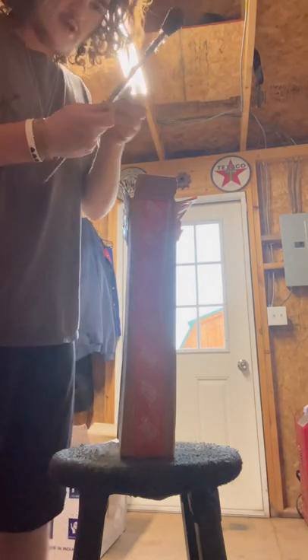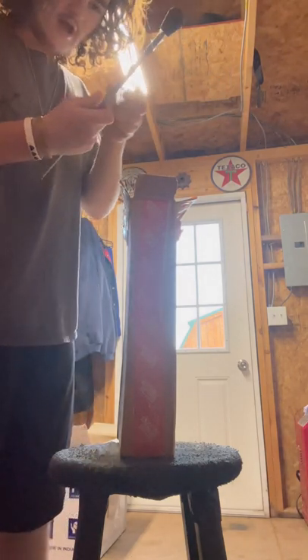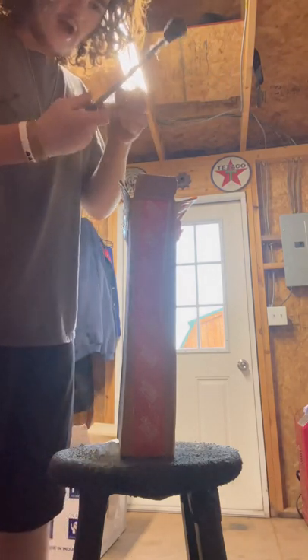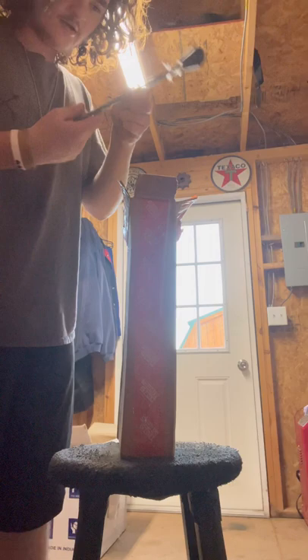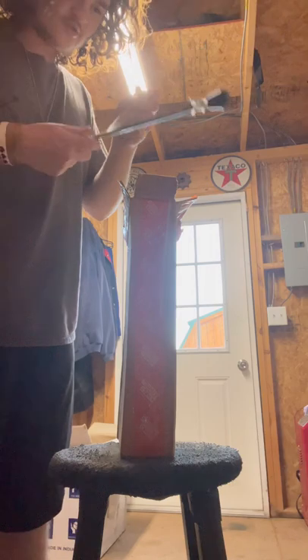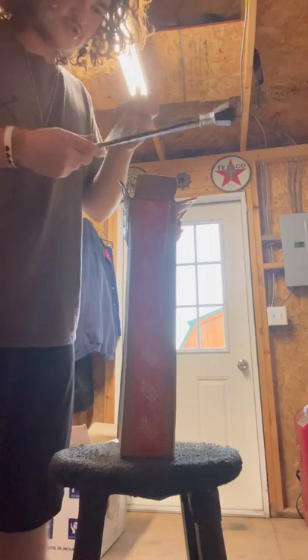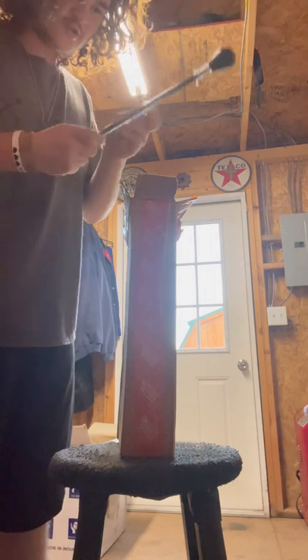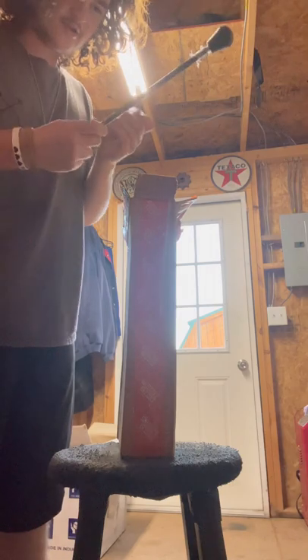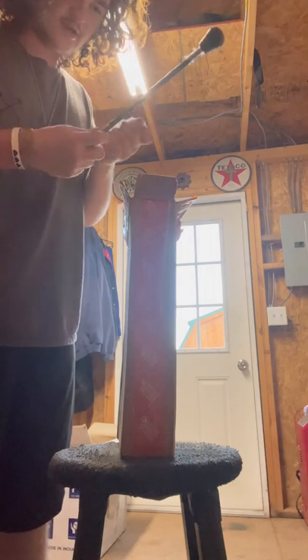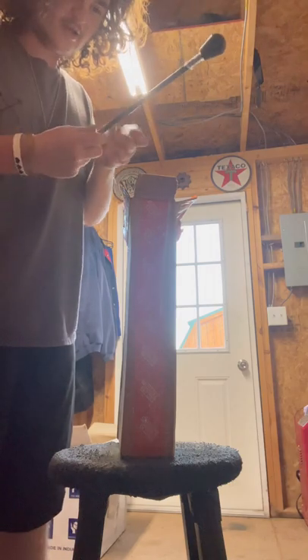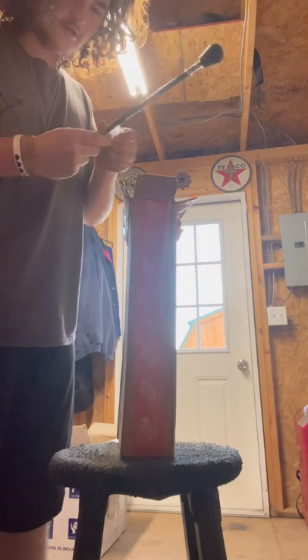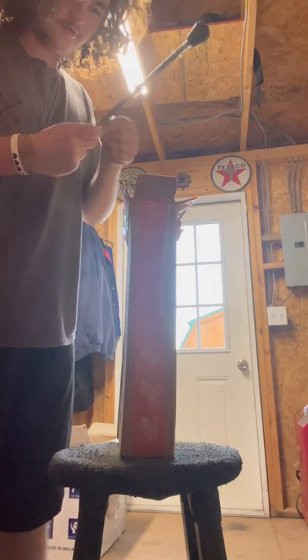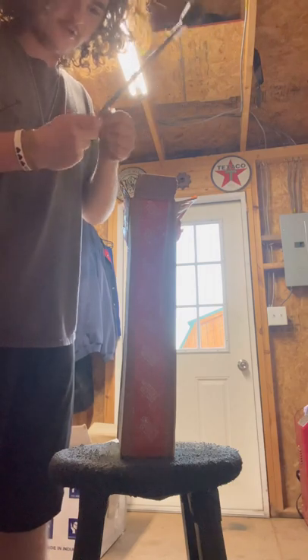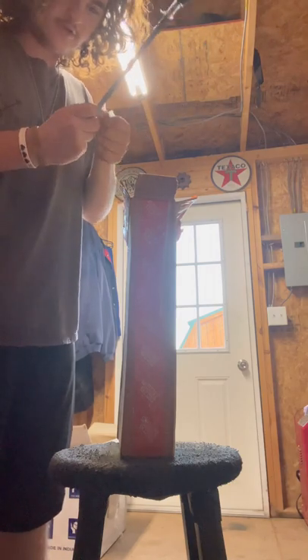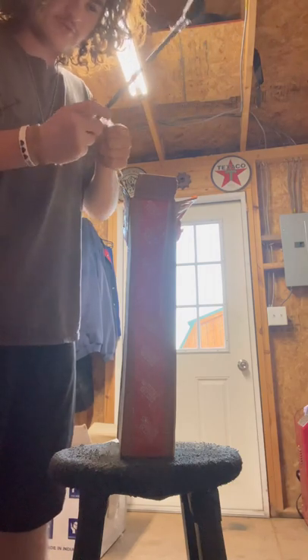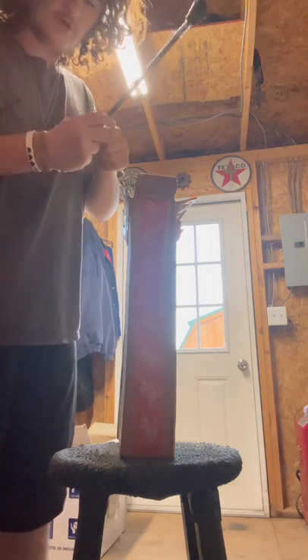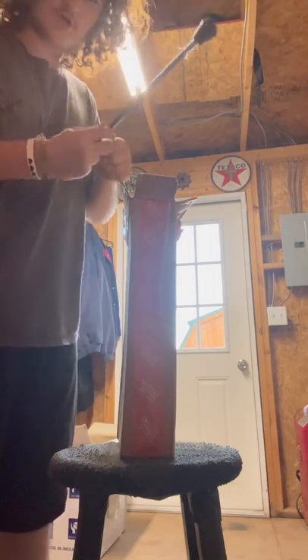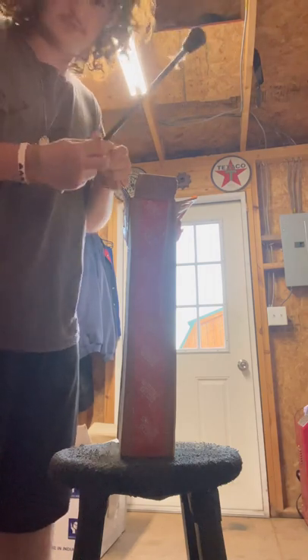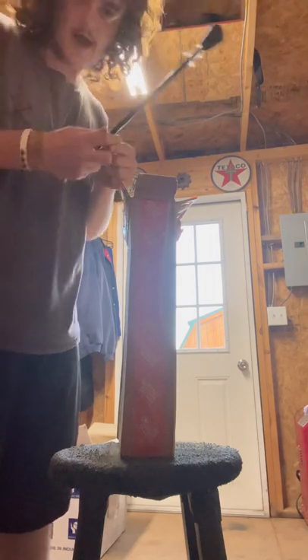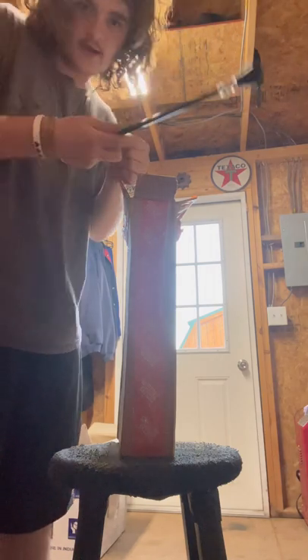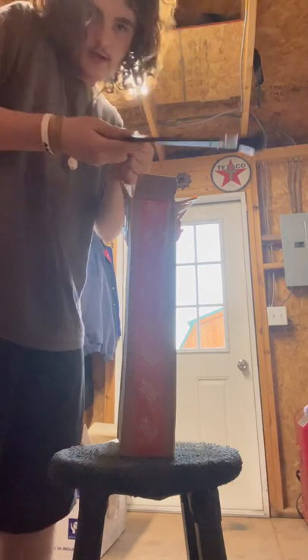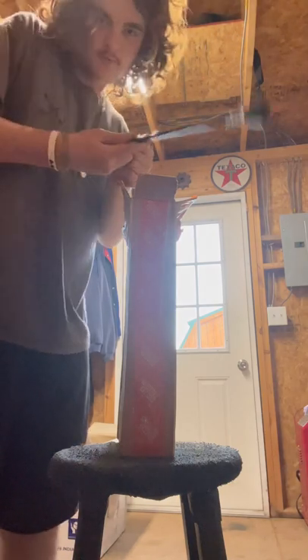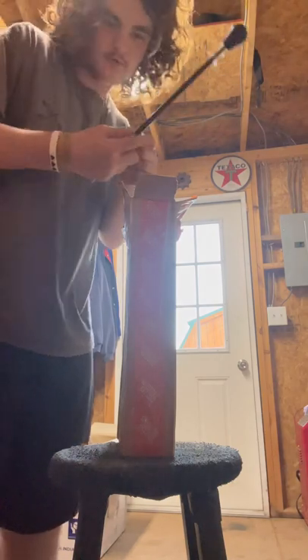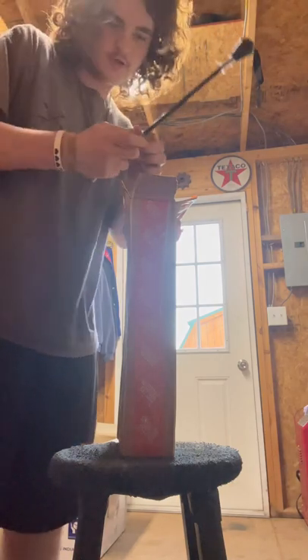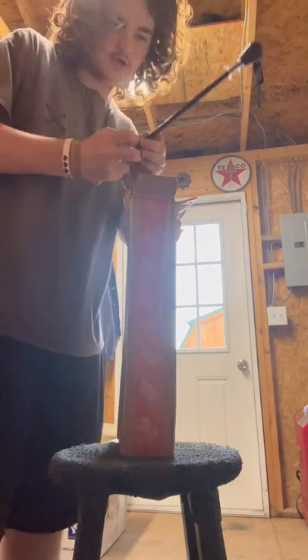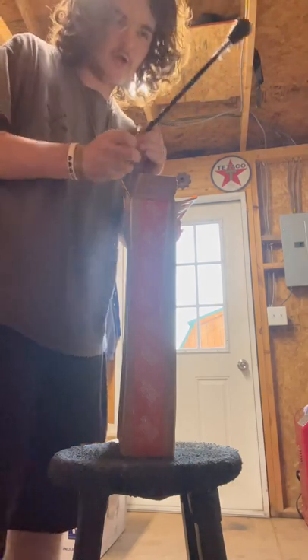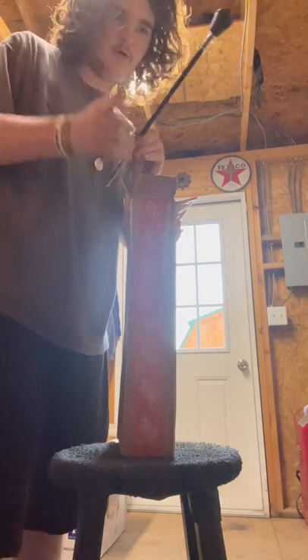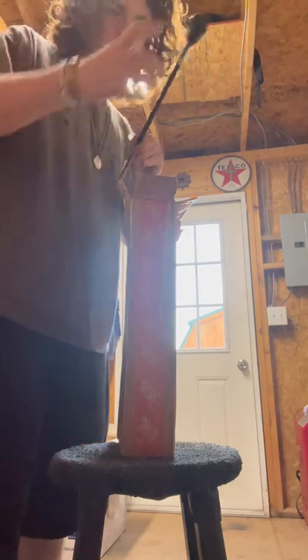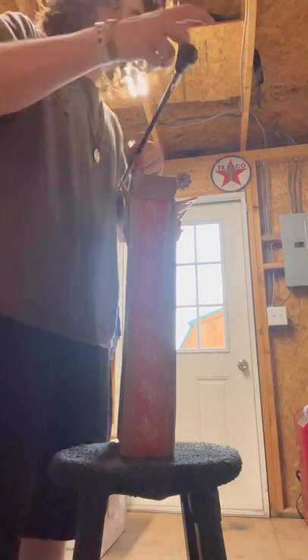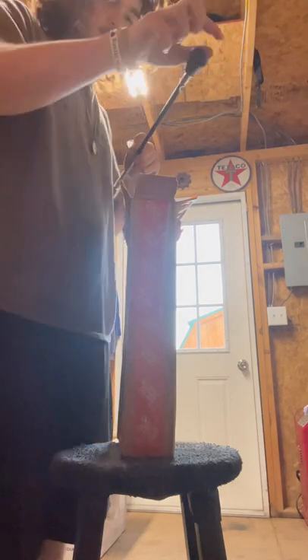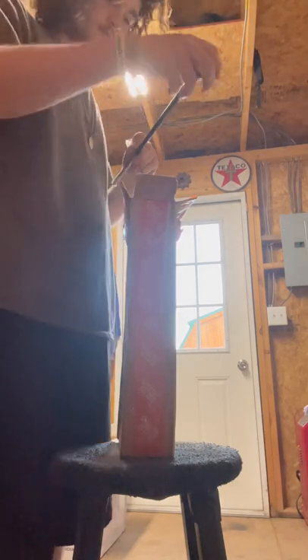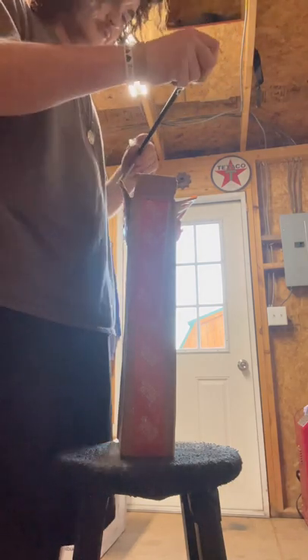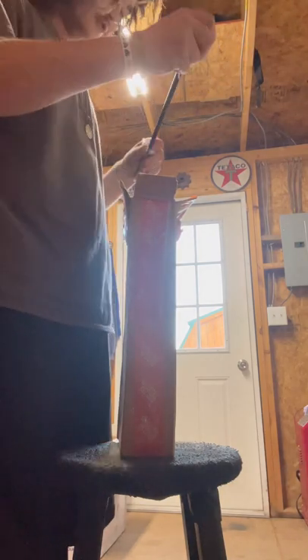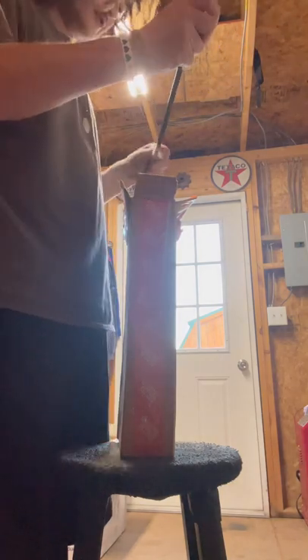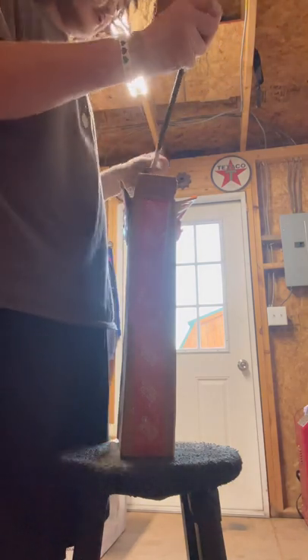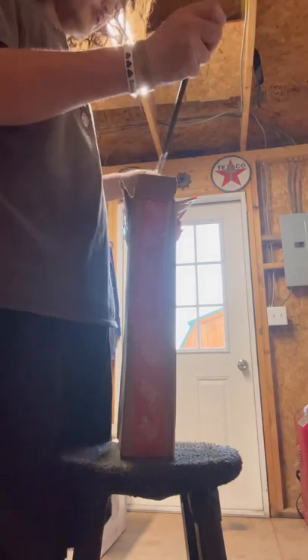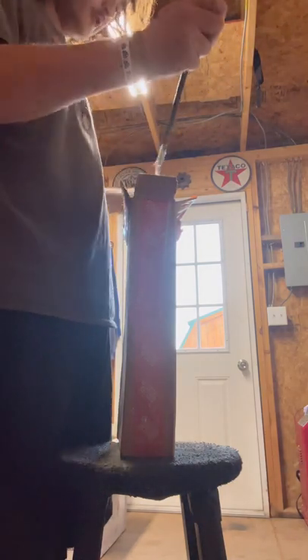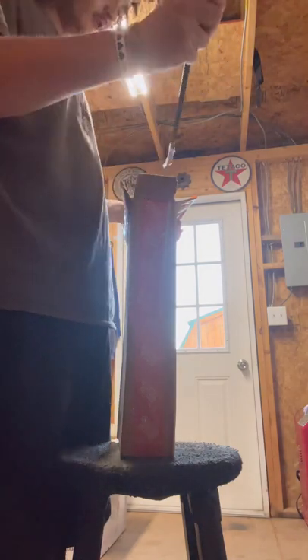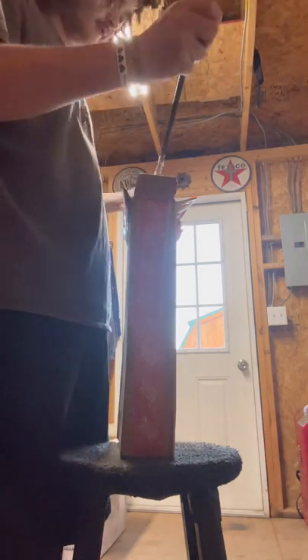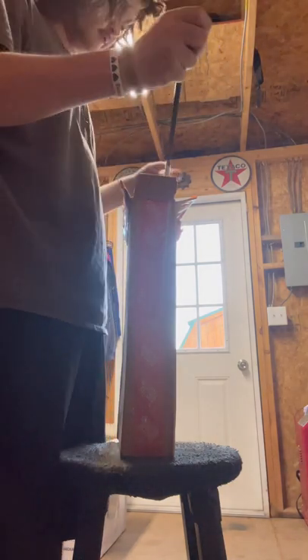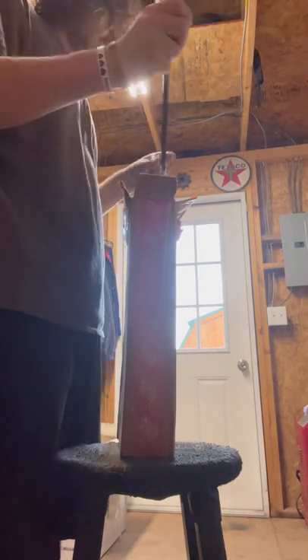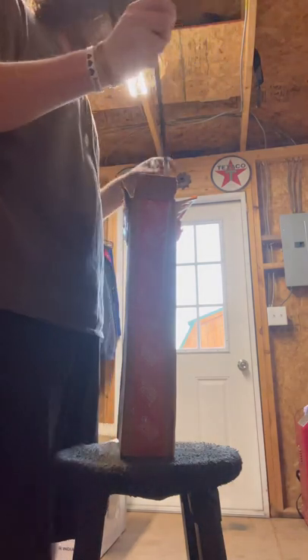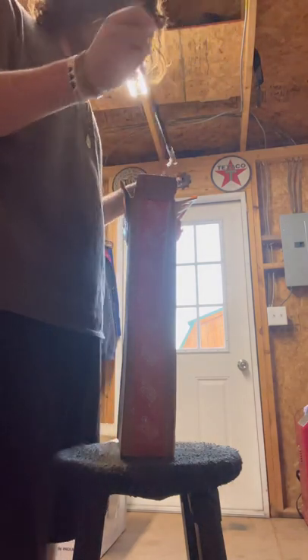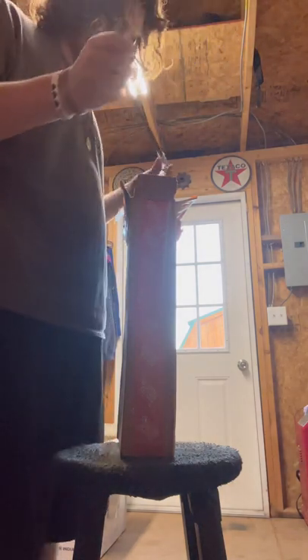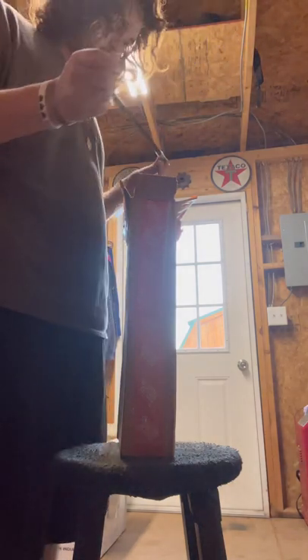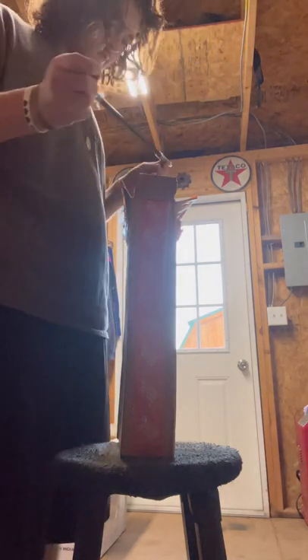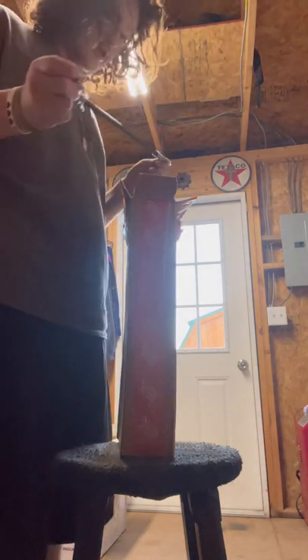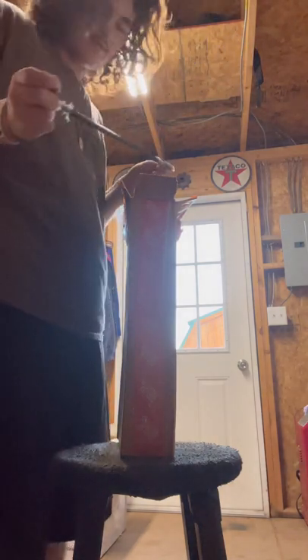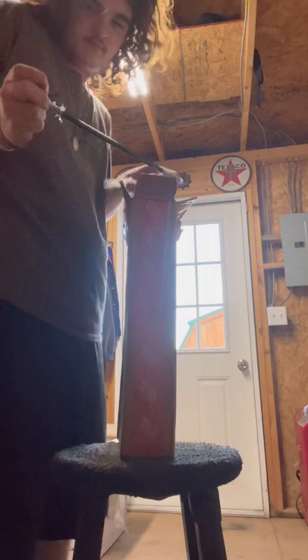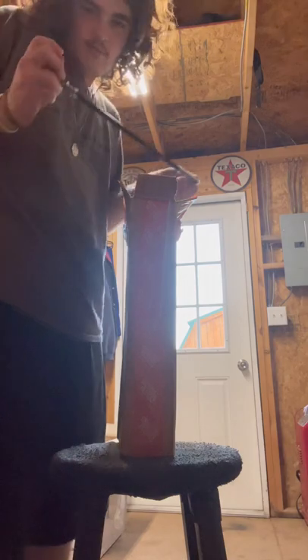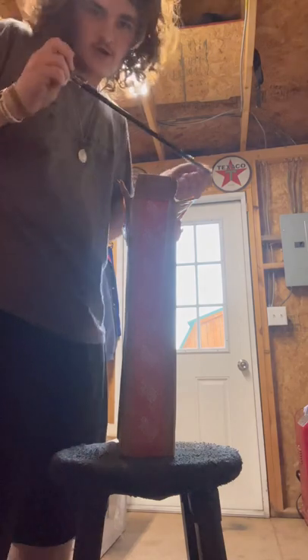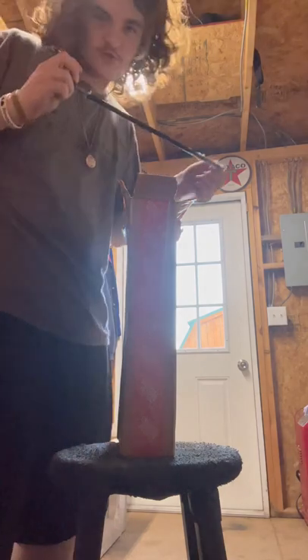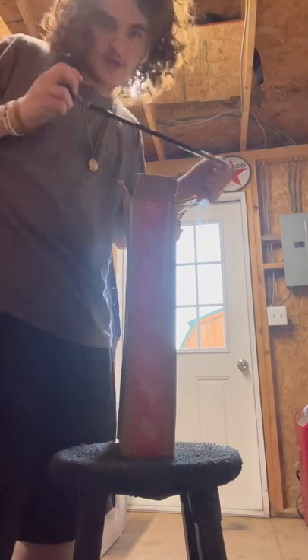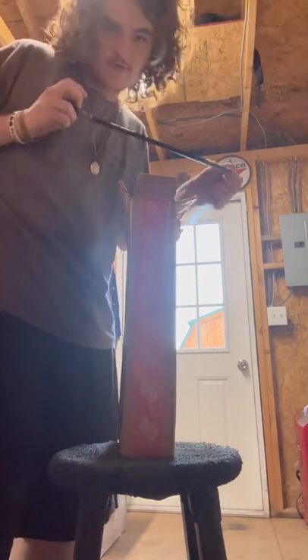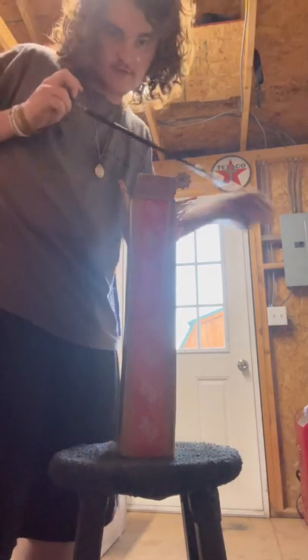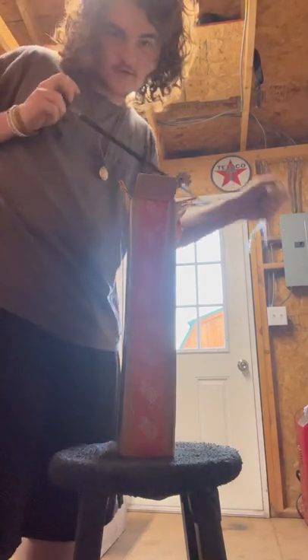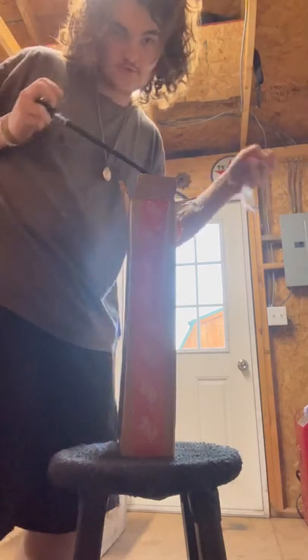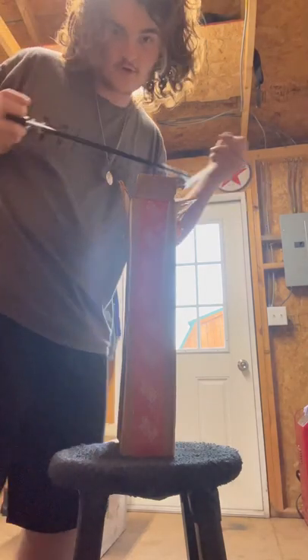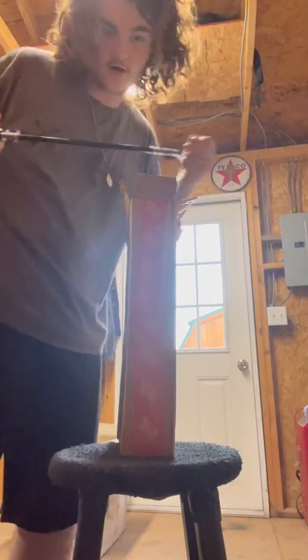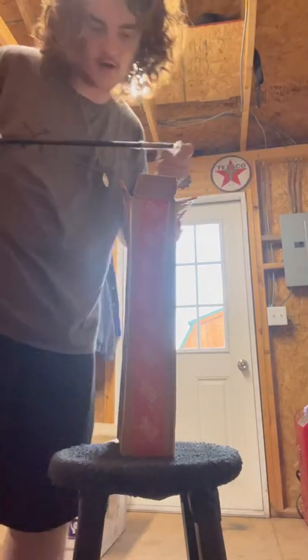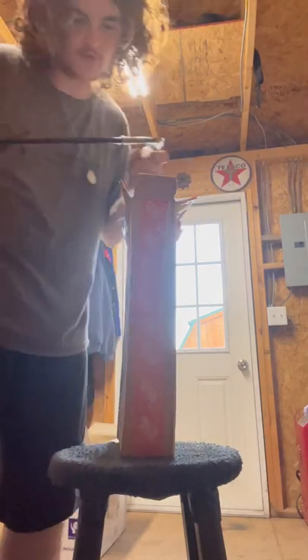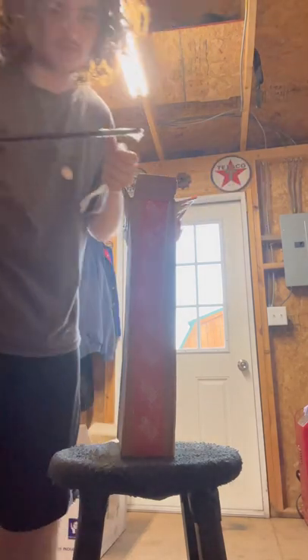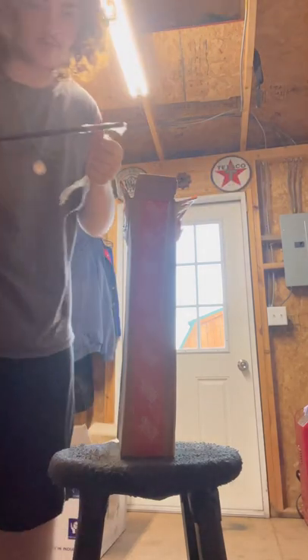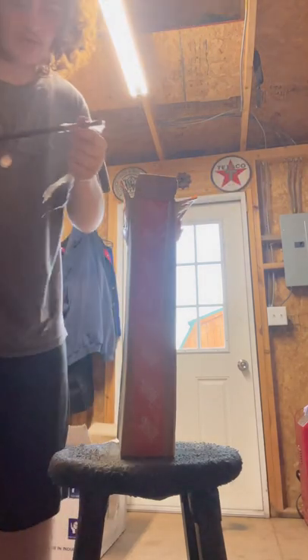I don't see the need for this much packing, but hey, whatever. Better safe than sorry, I suppose.